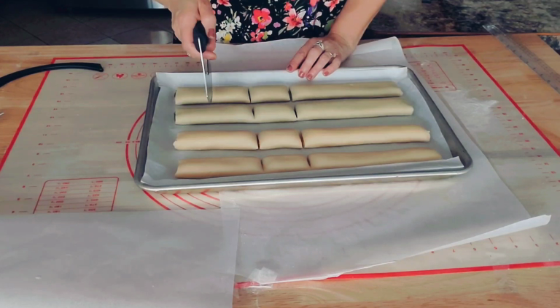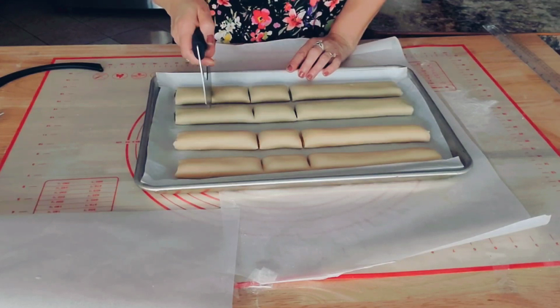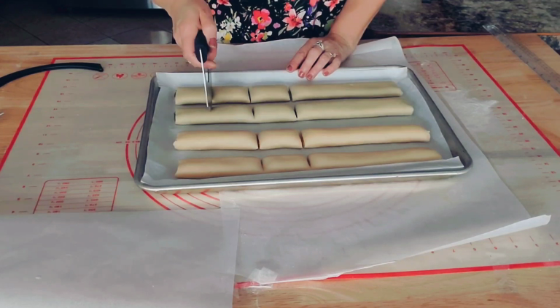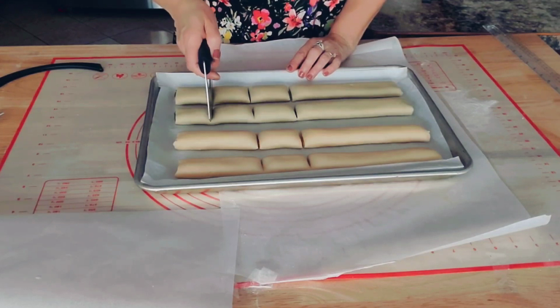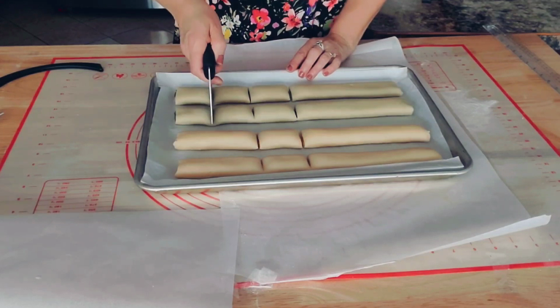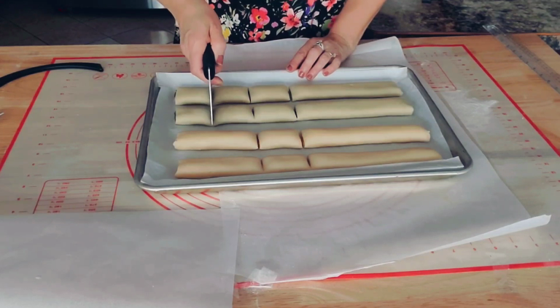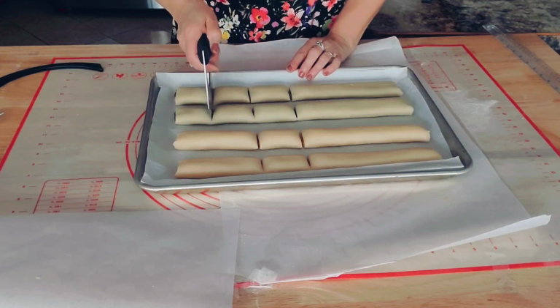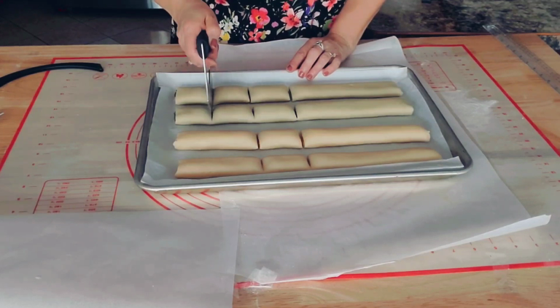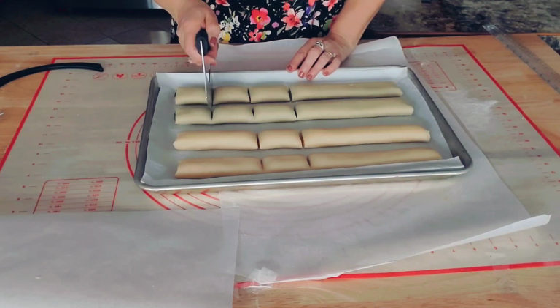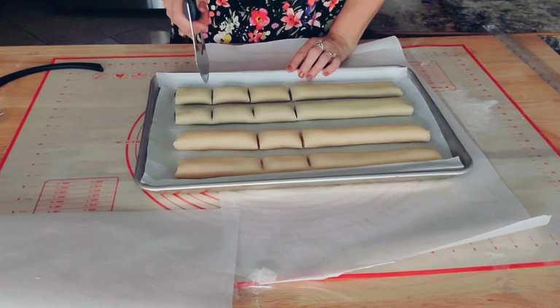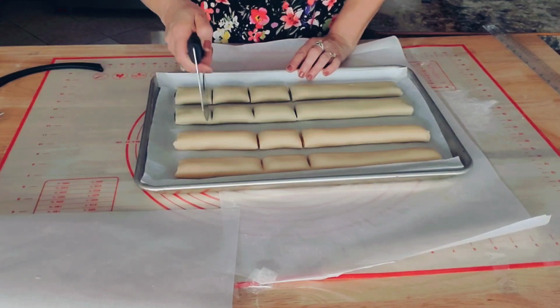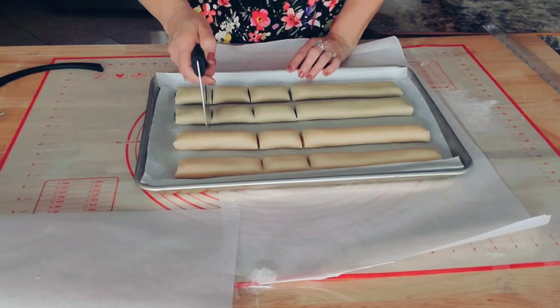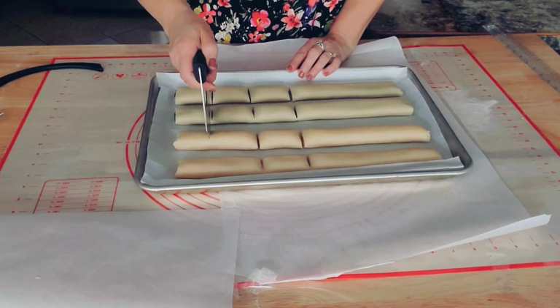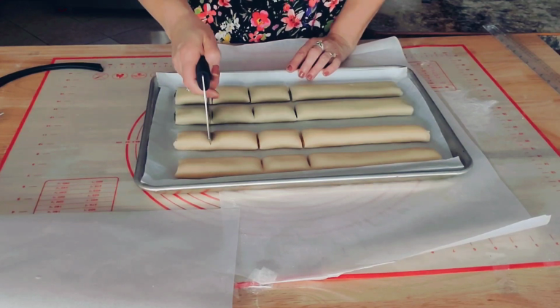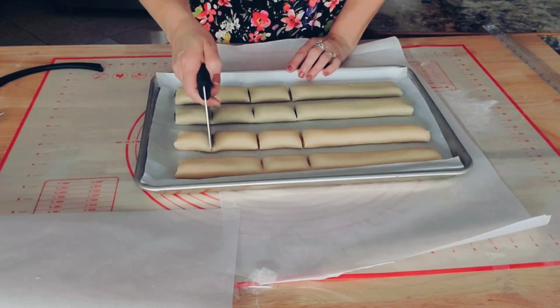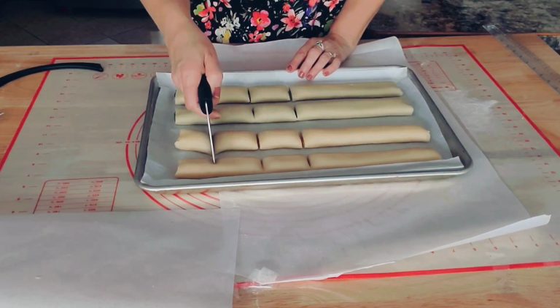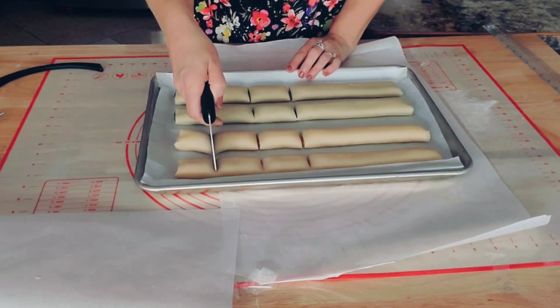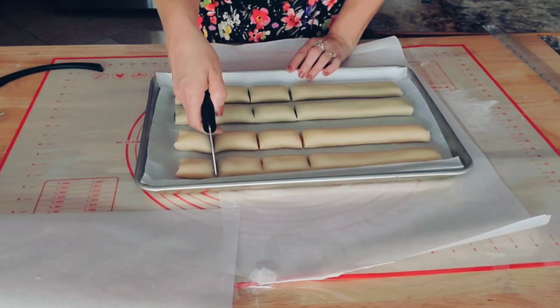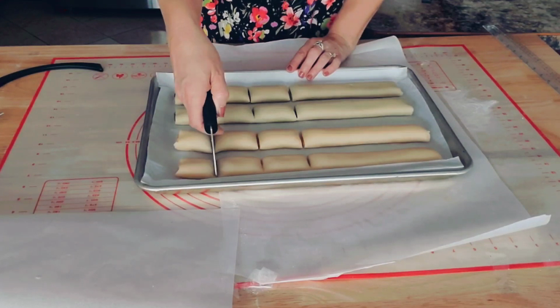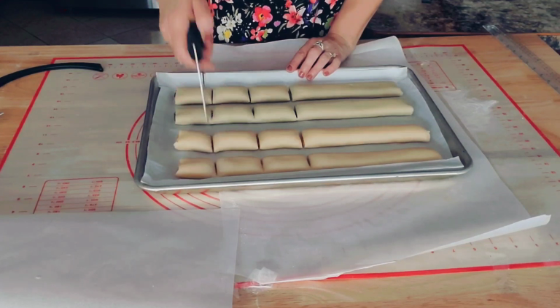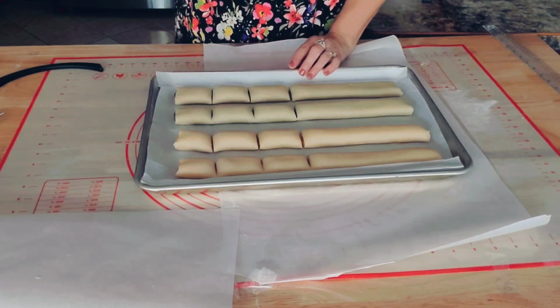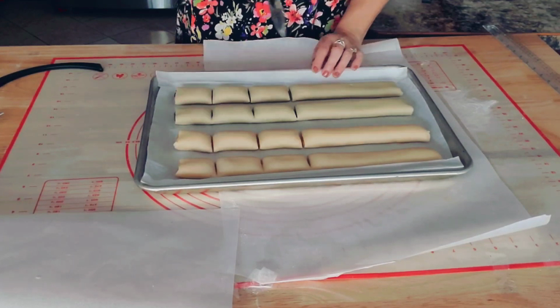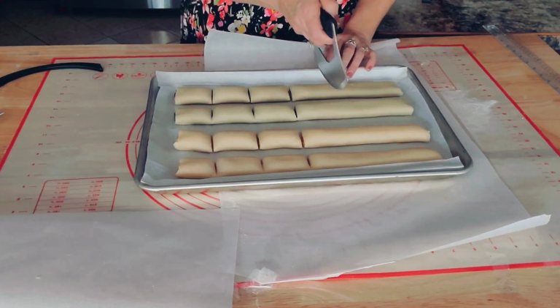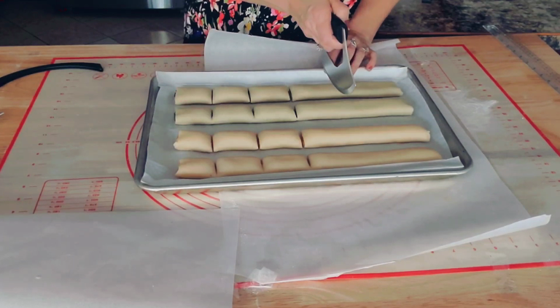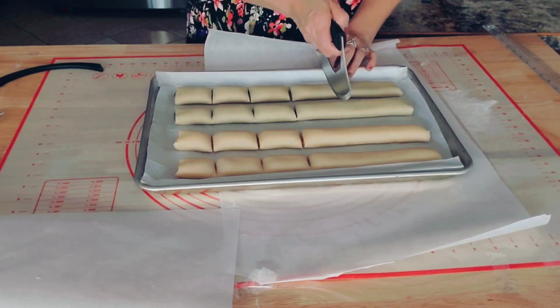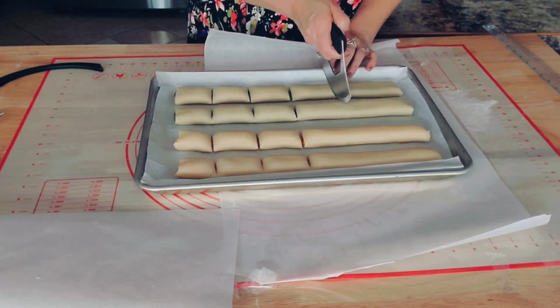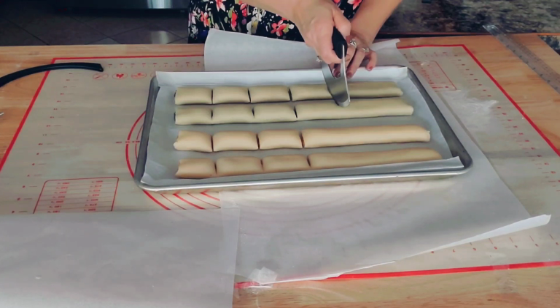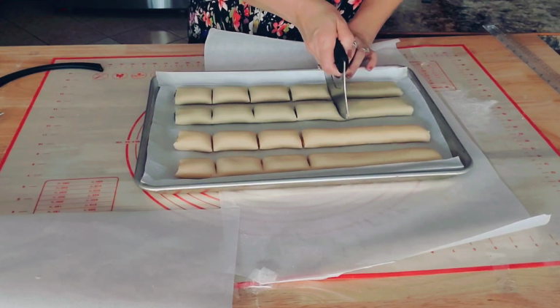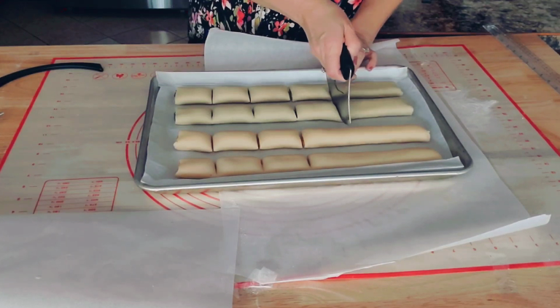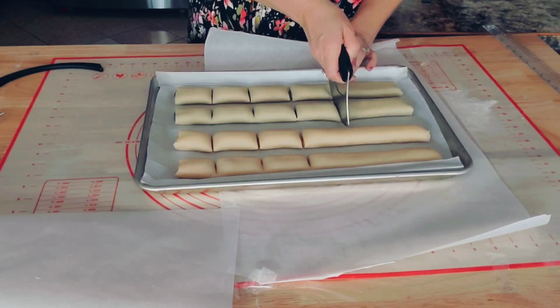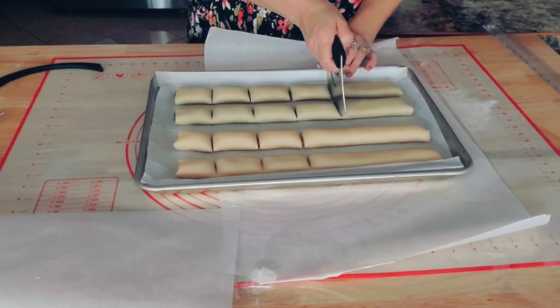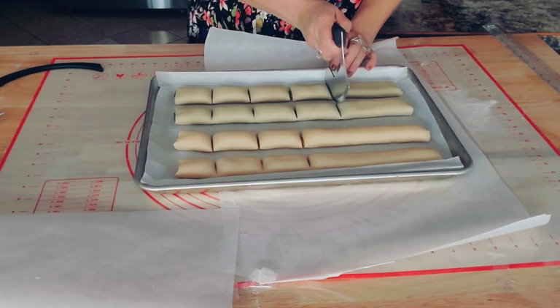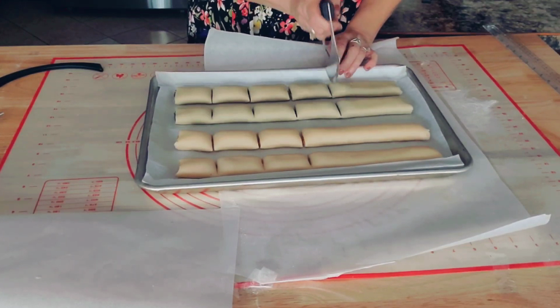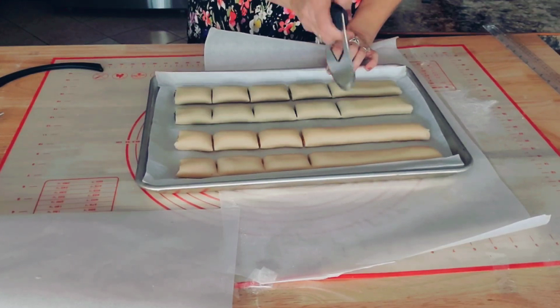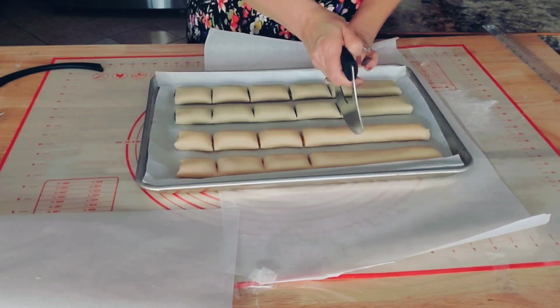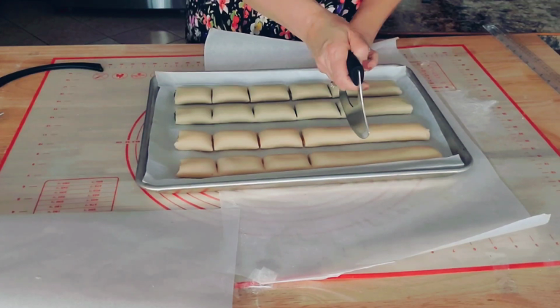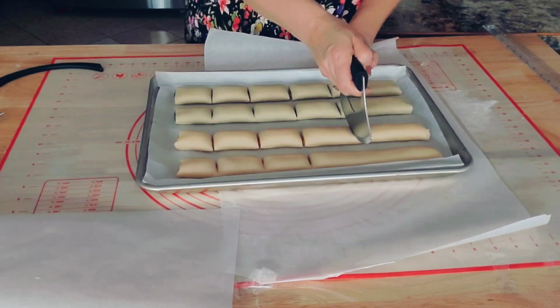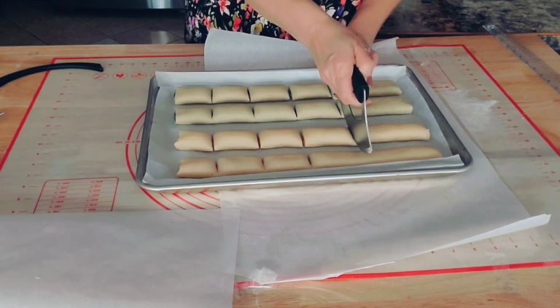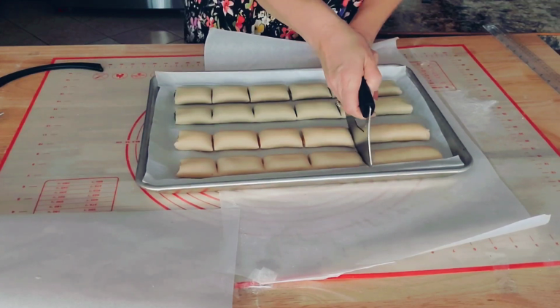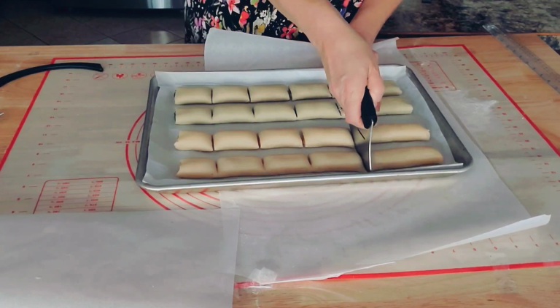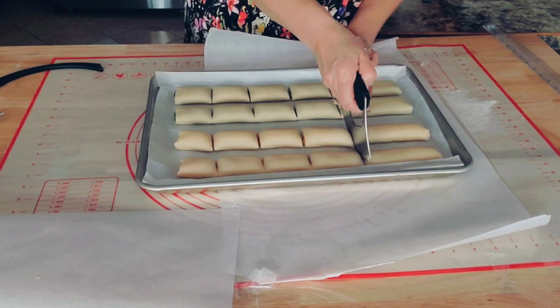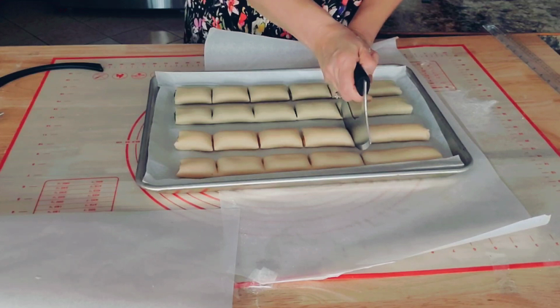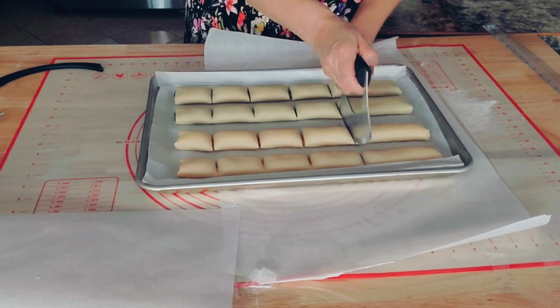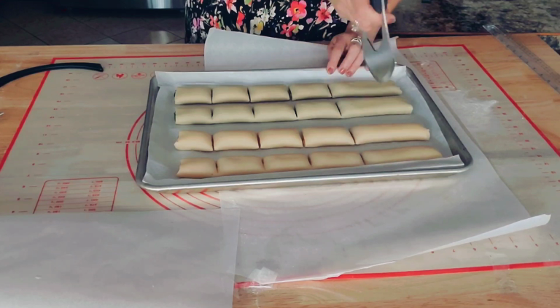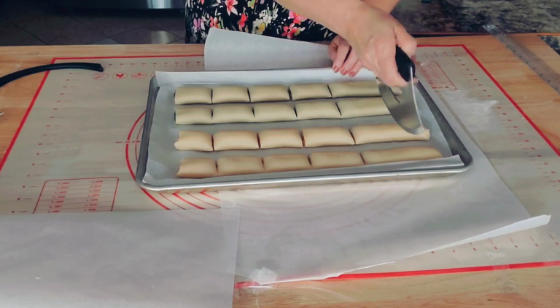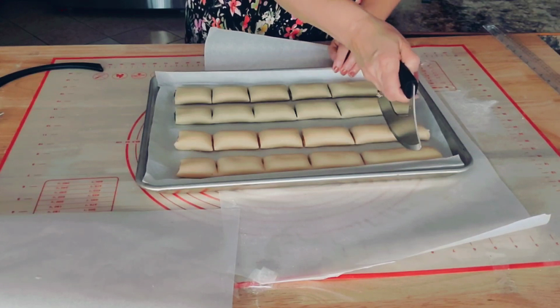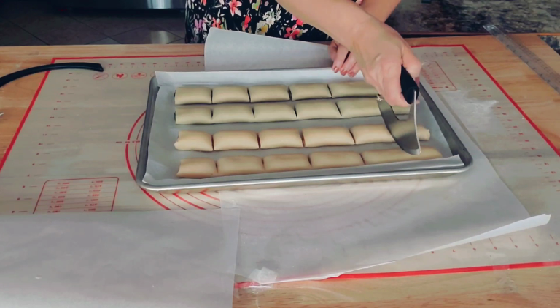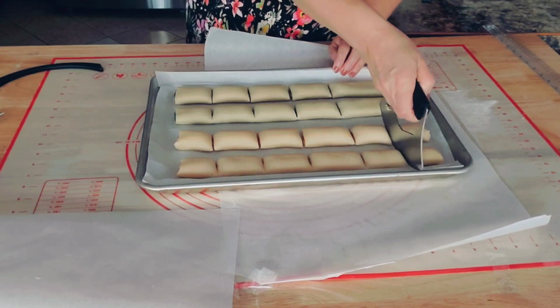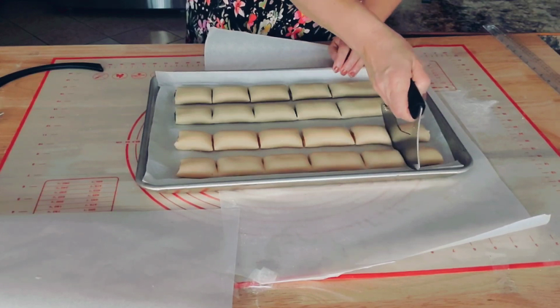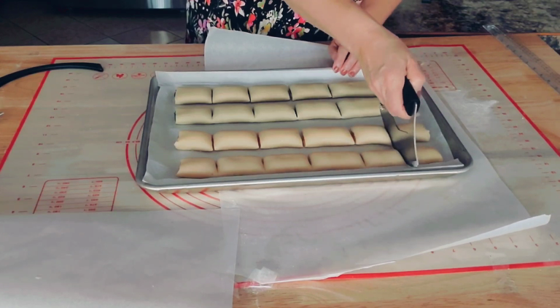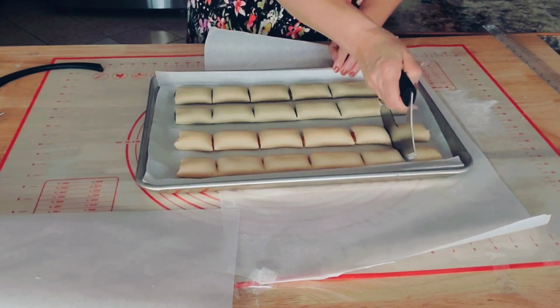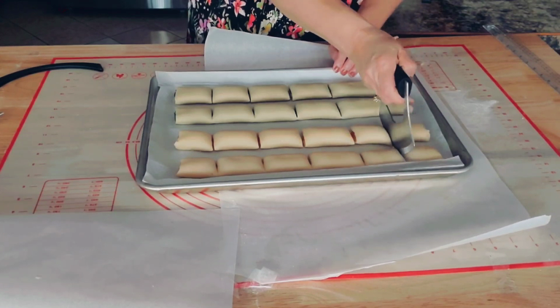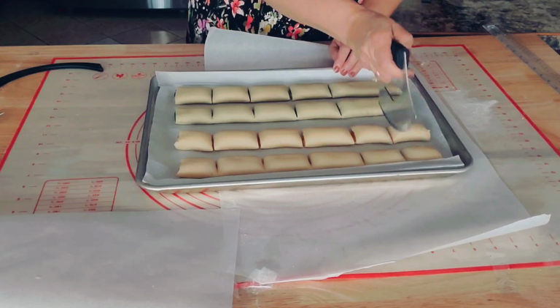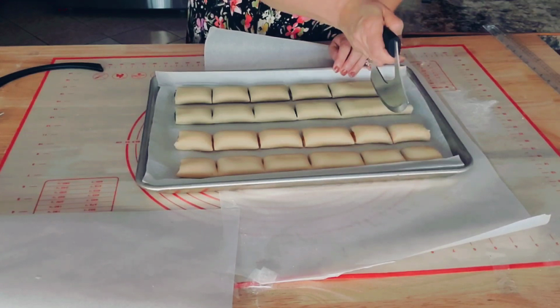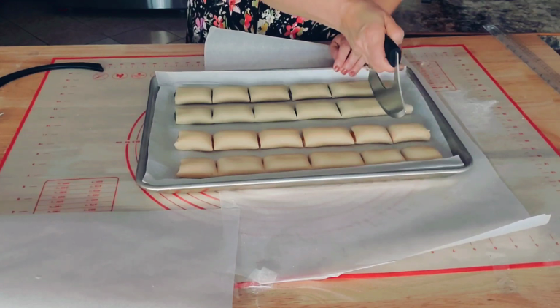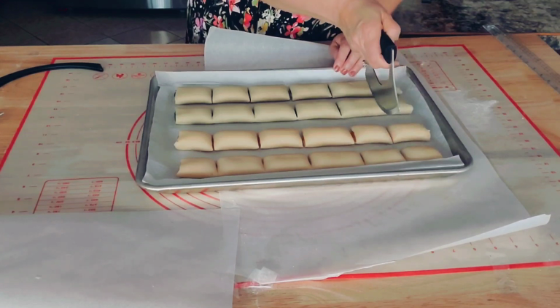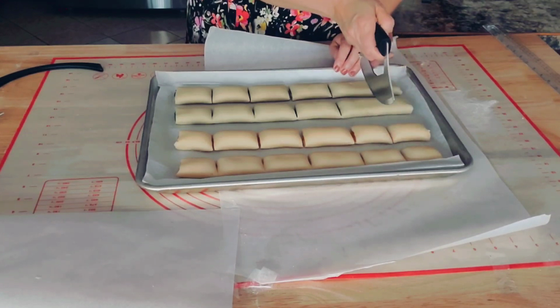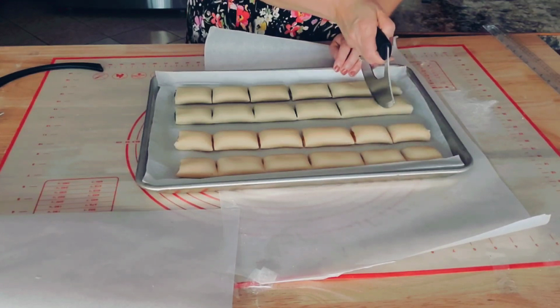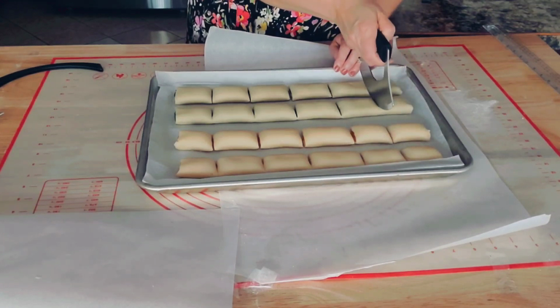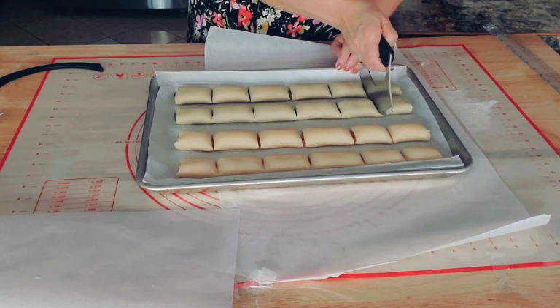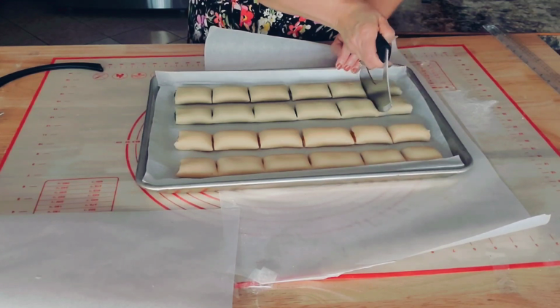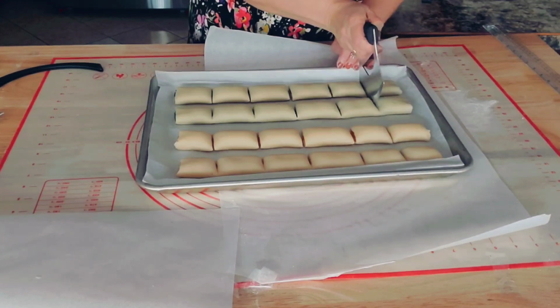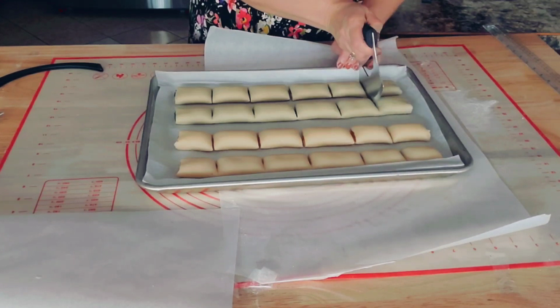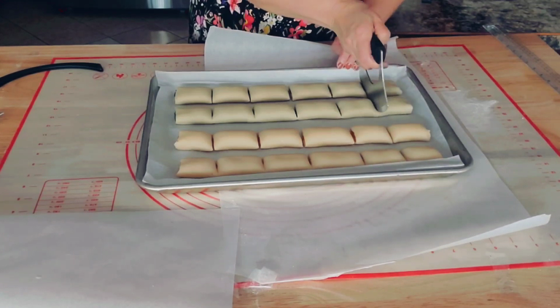They go into the oven for 18 to 20 minutes — no more than 20 minutes. Make sure you take them out after 20 minutes.